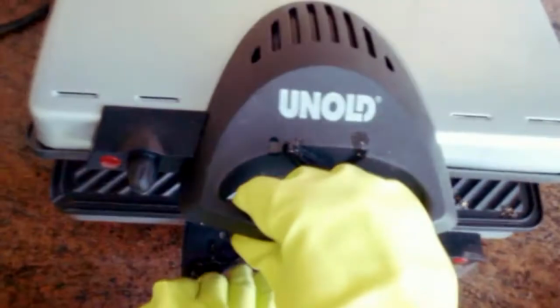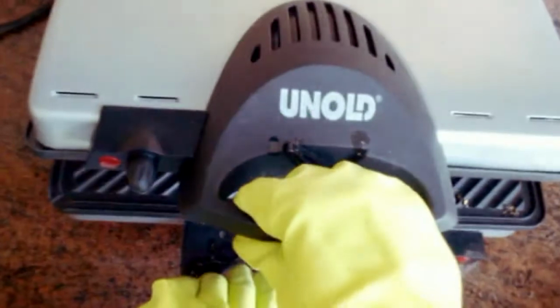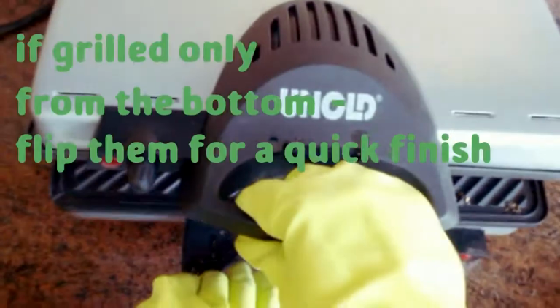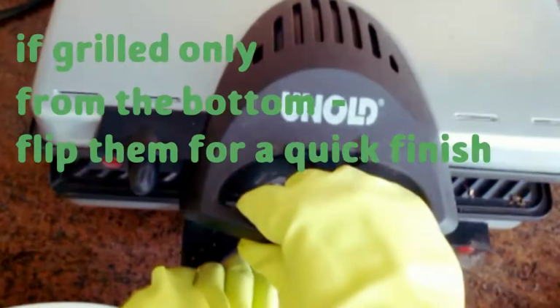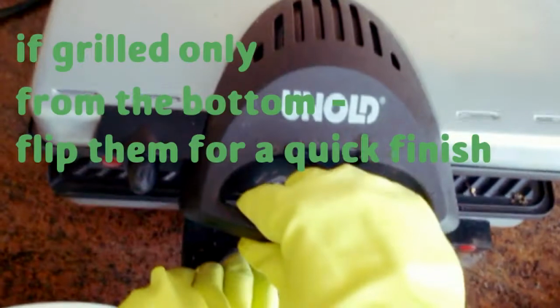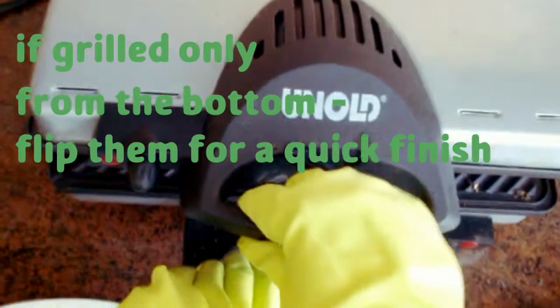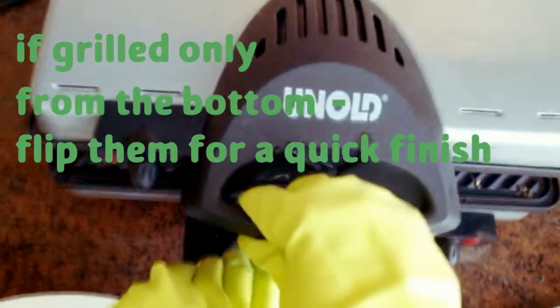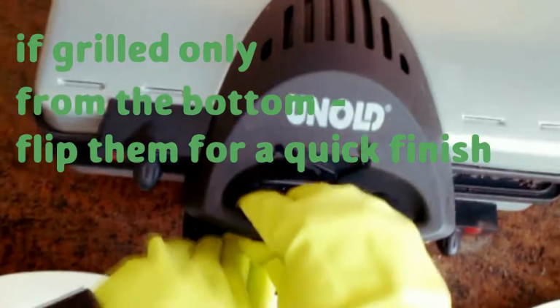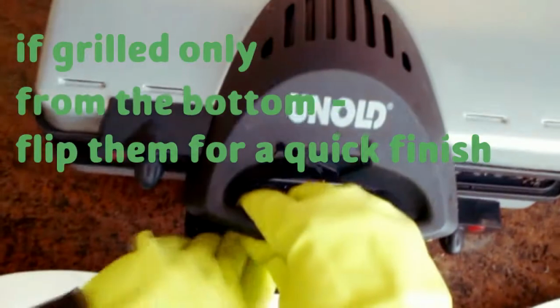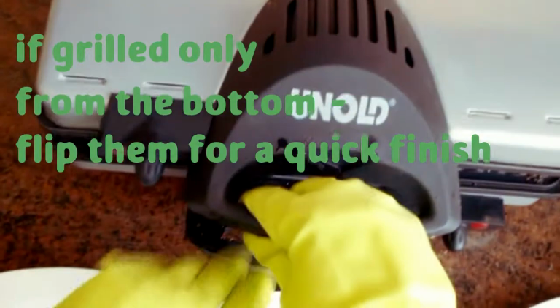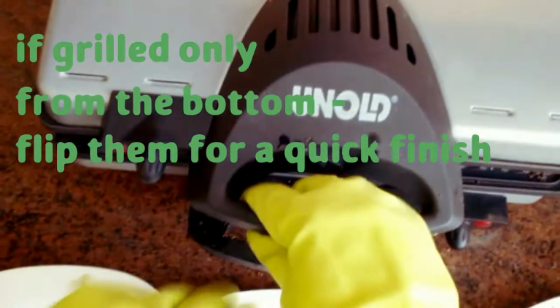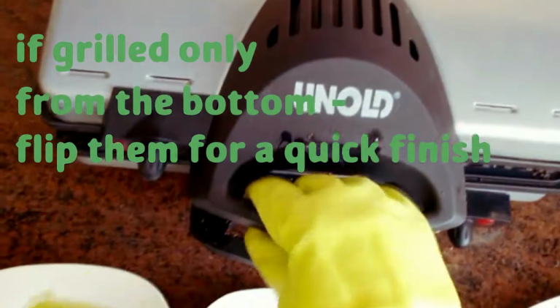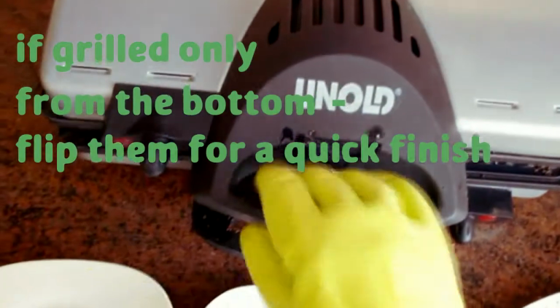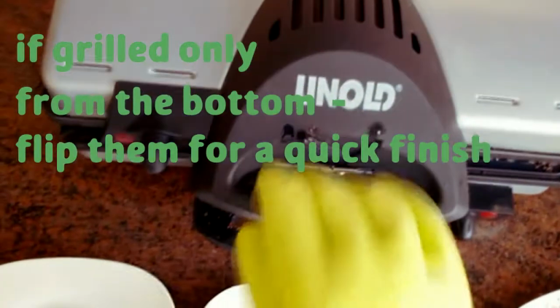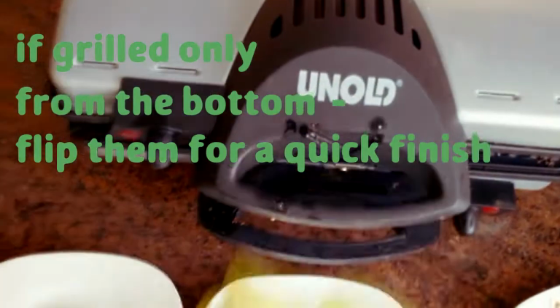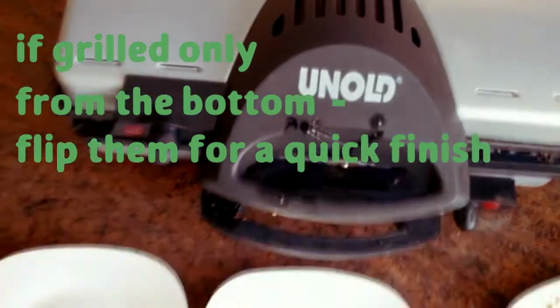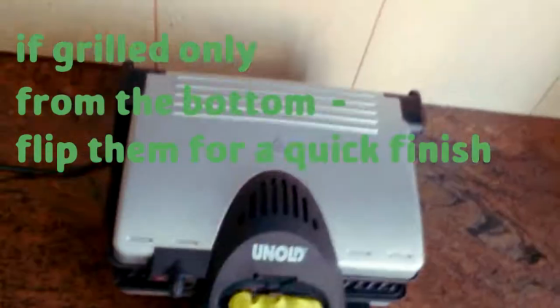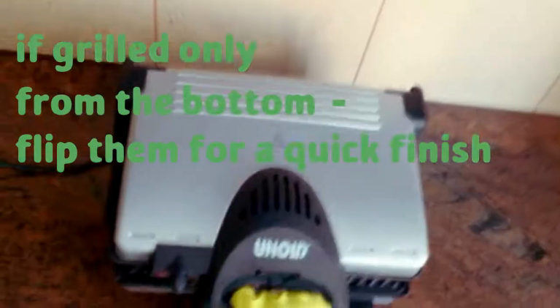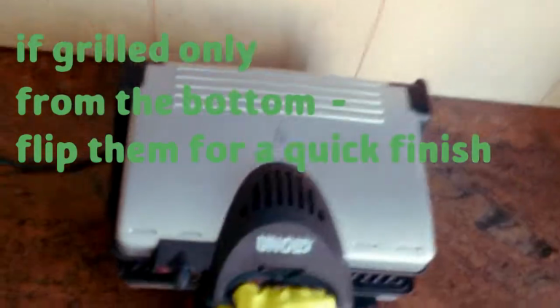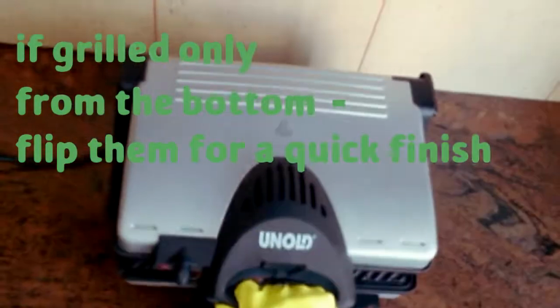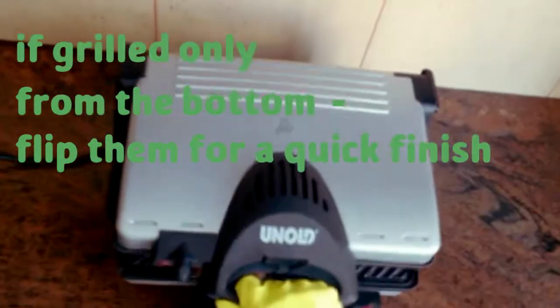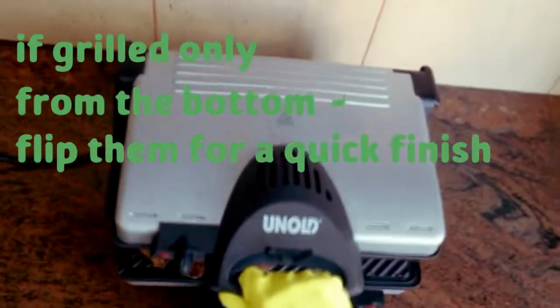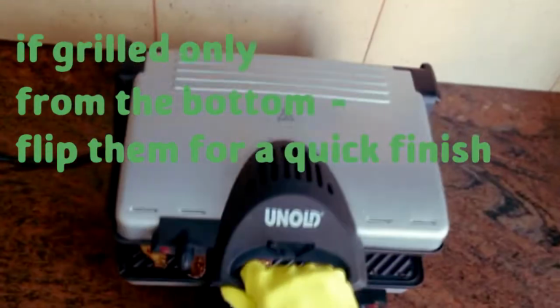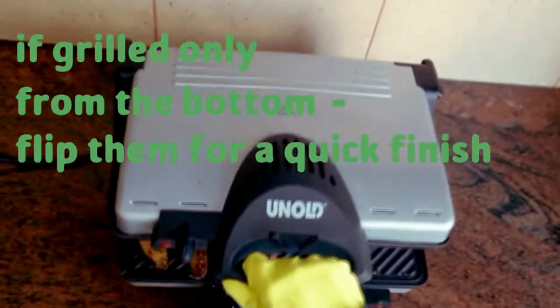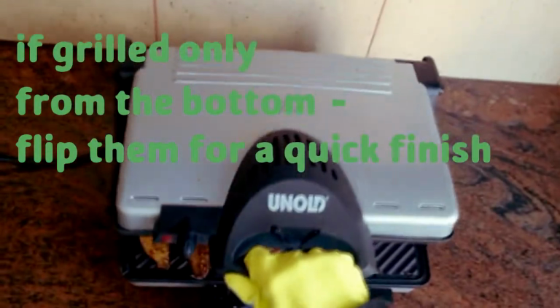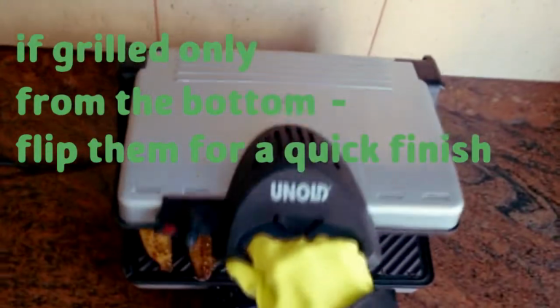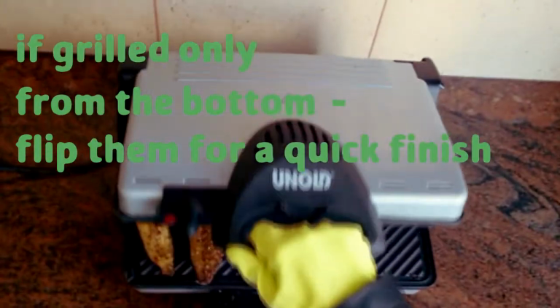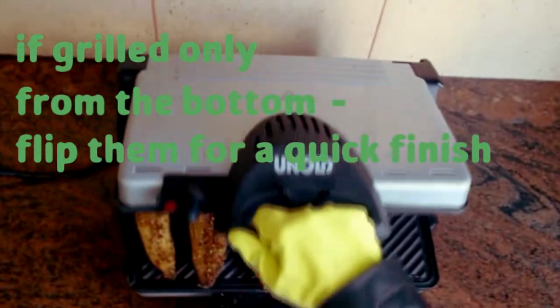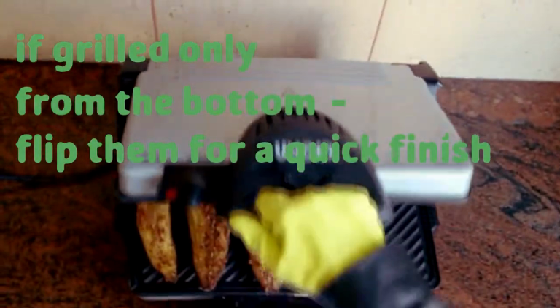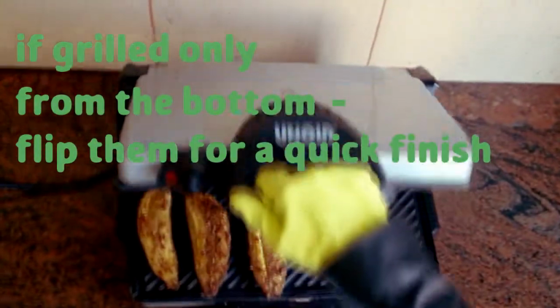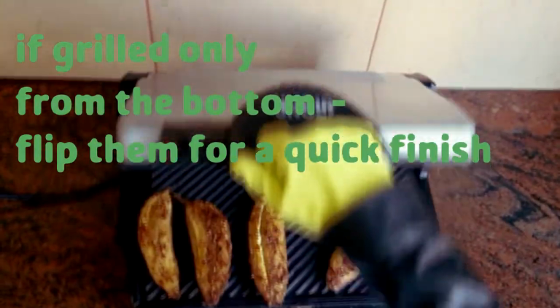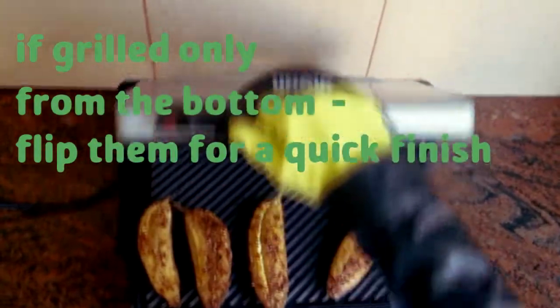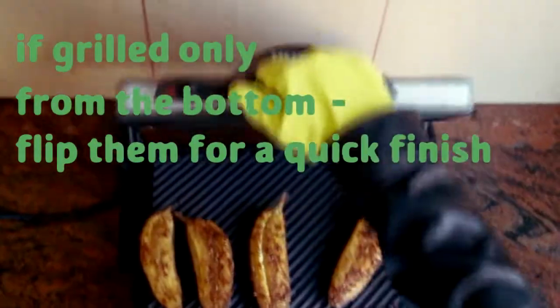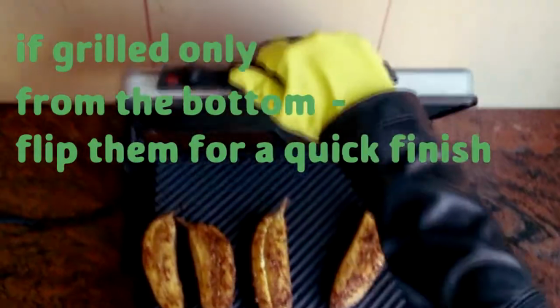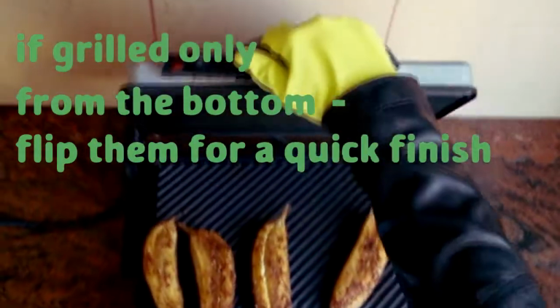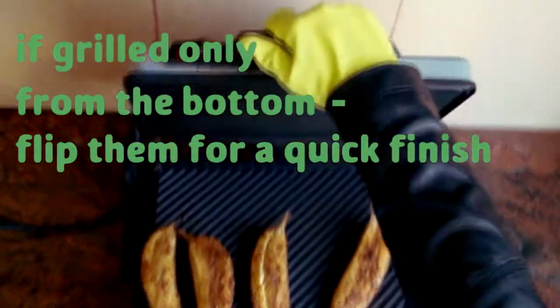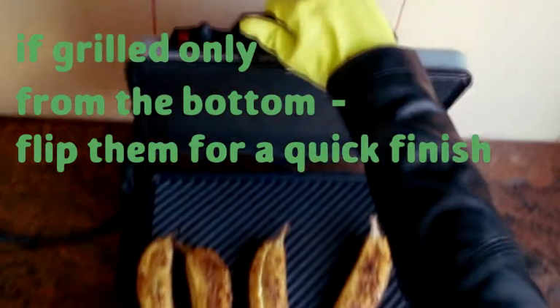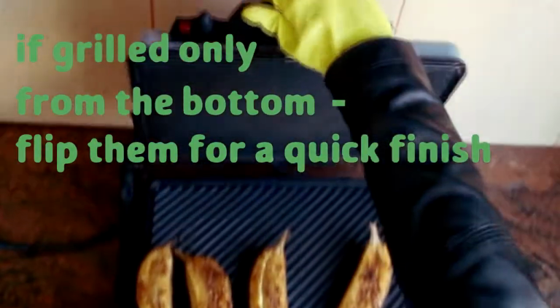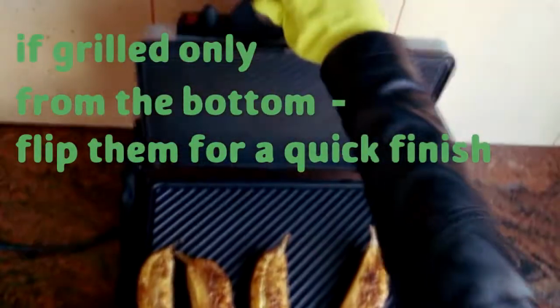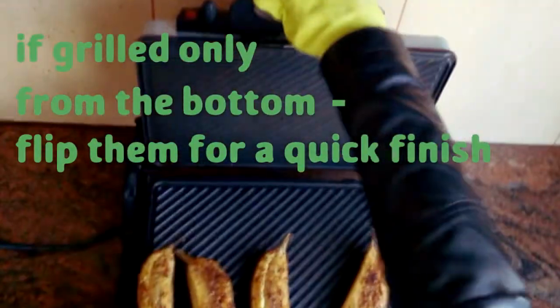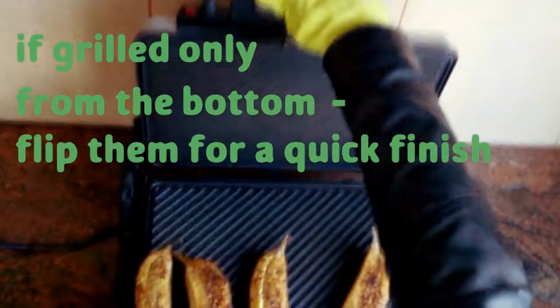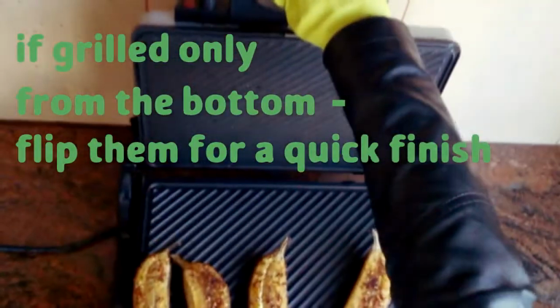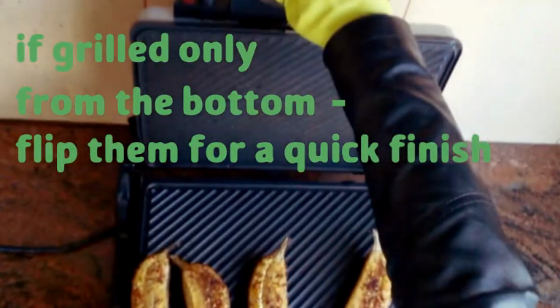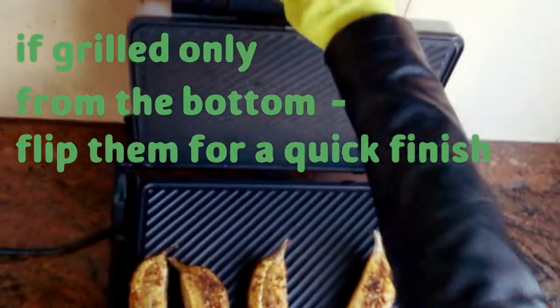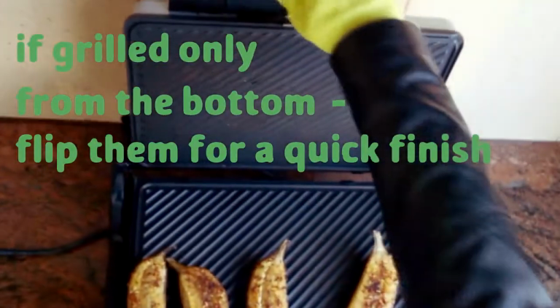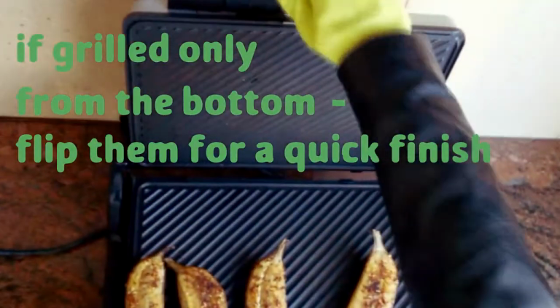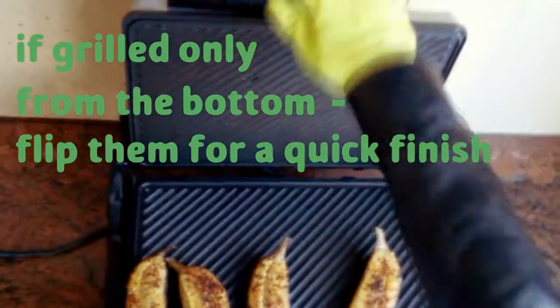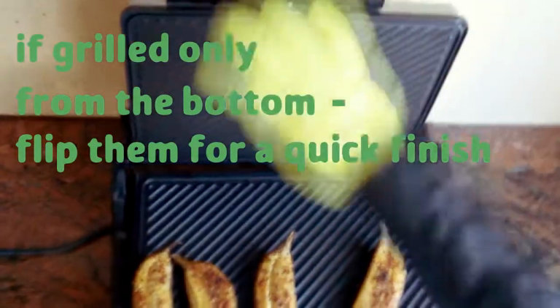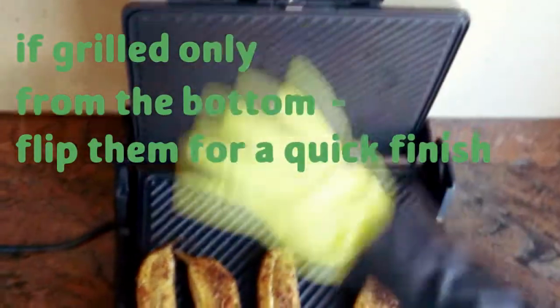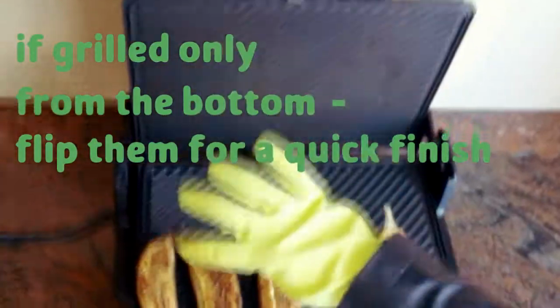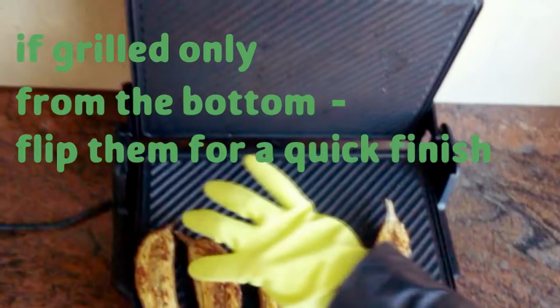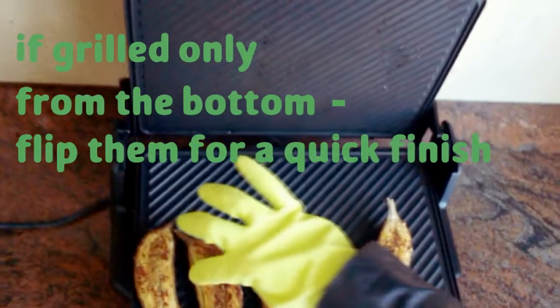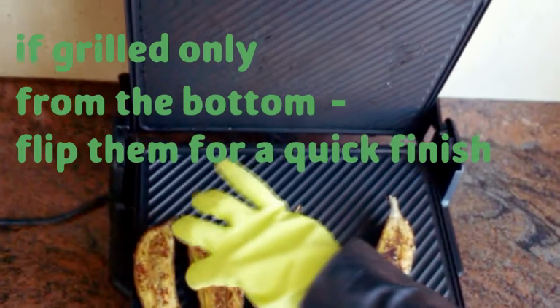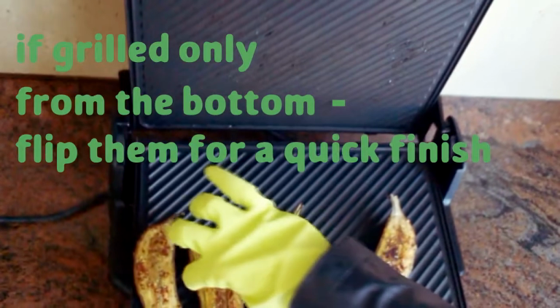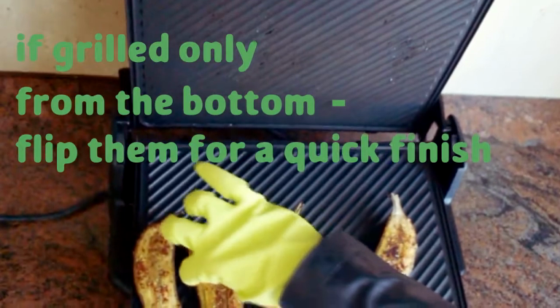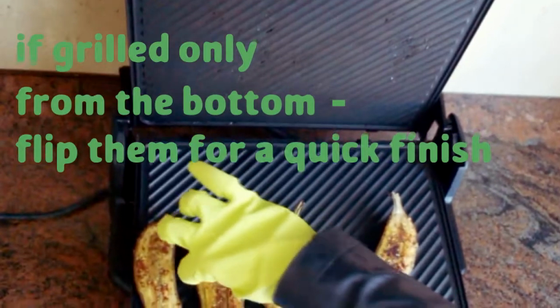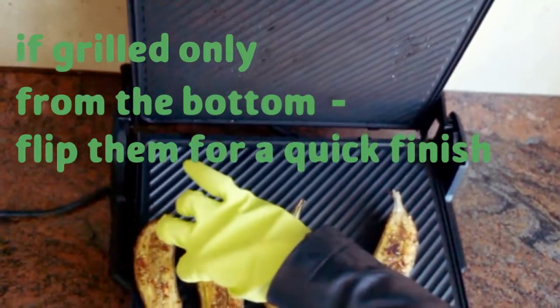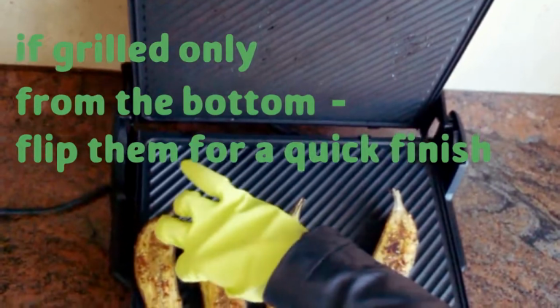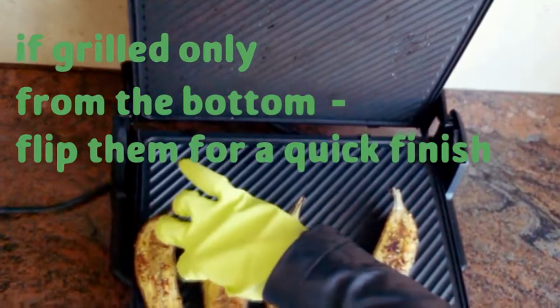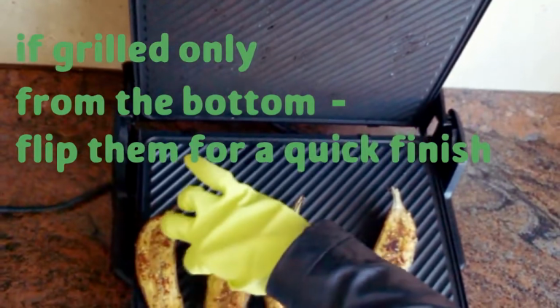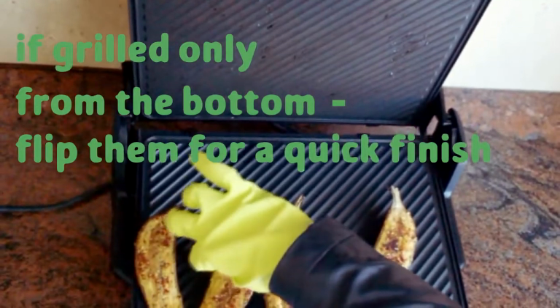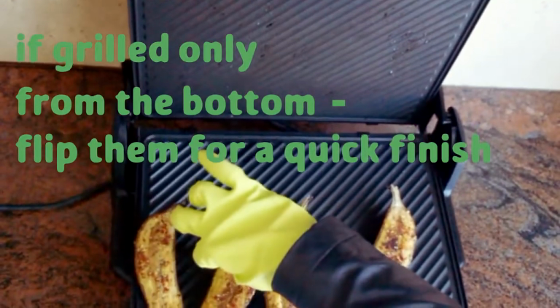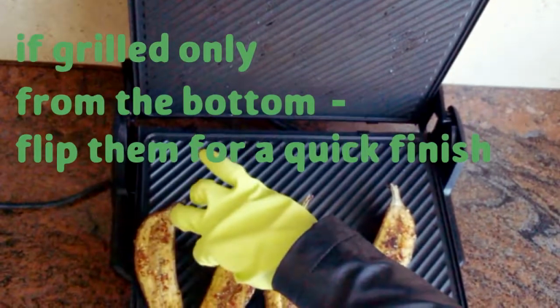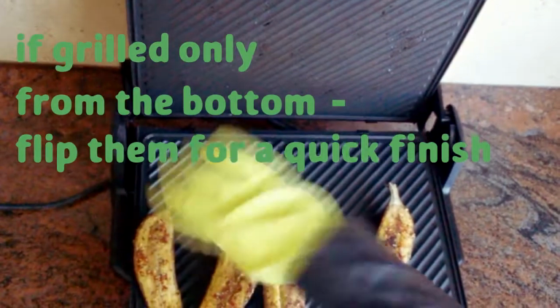Once you see grill marks on the bottom, flip them over, spice side down for about three seconds to get a good quick char.